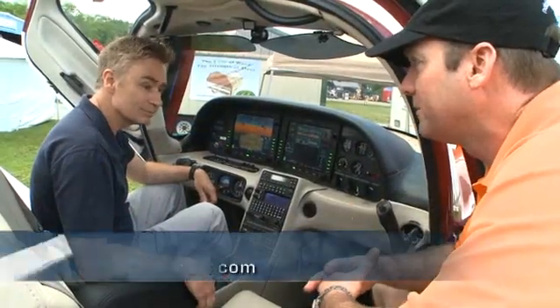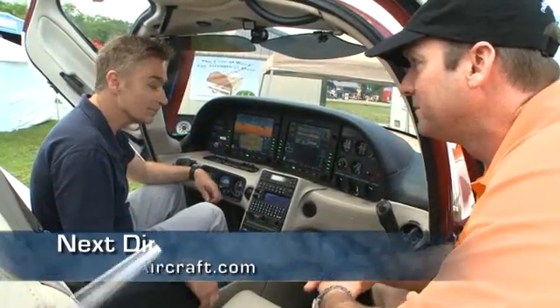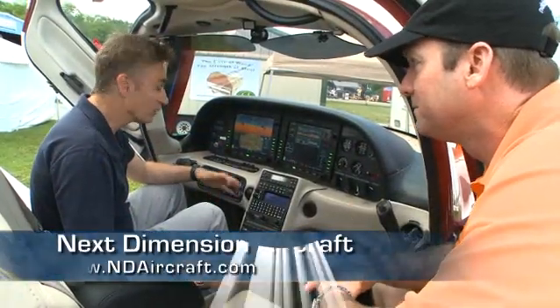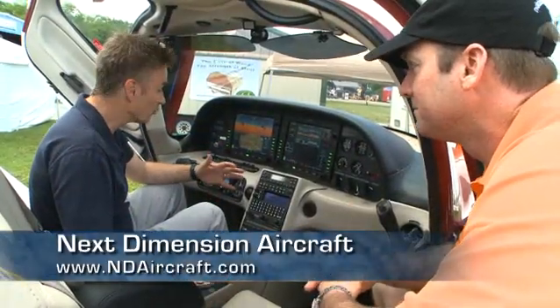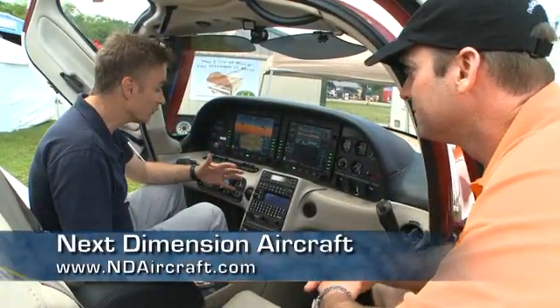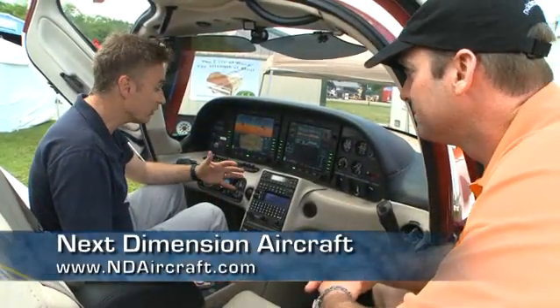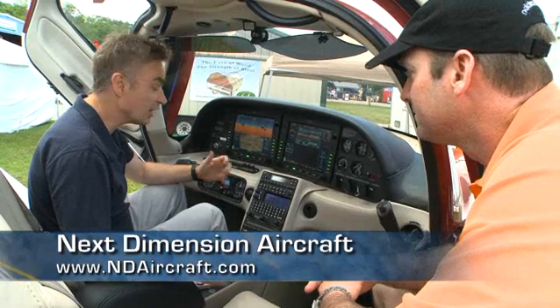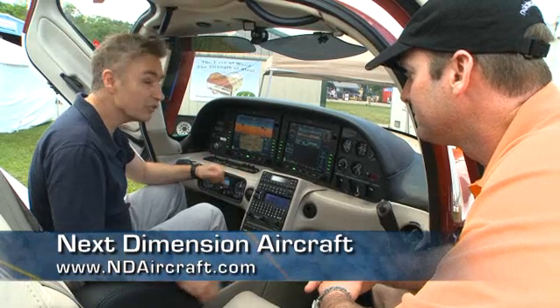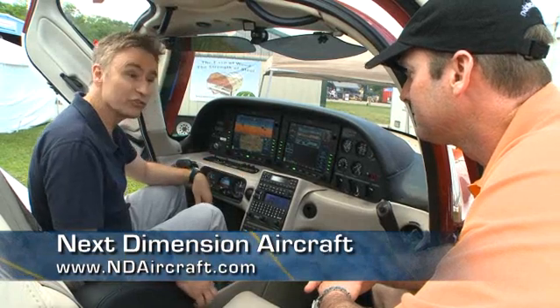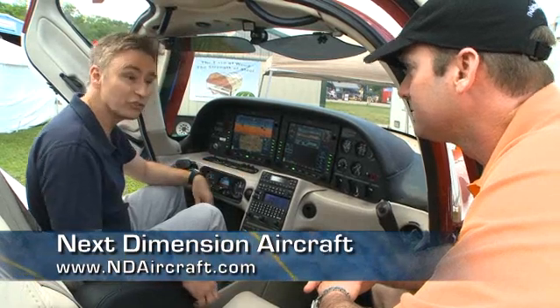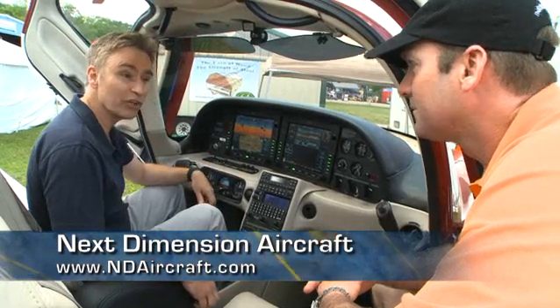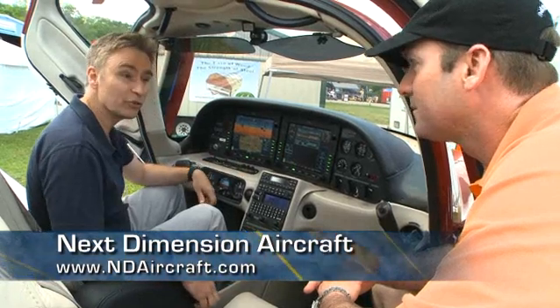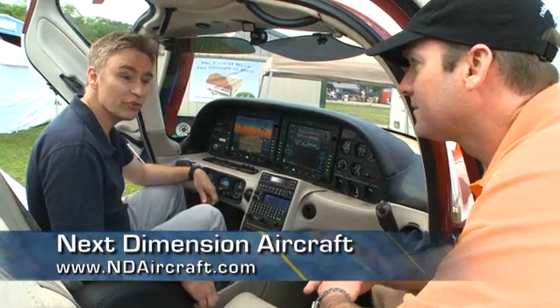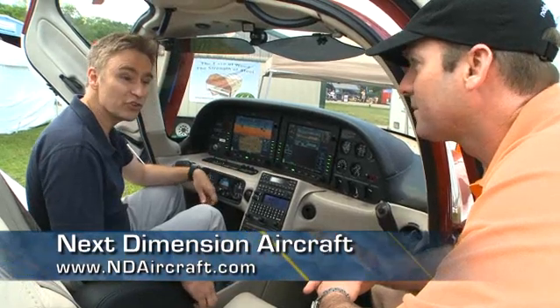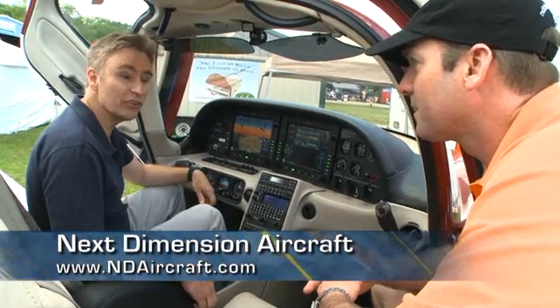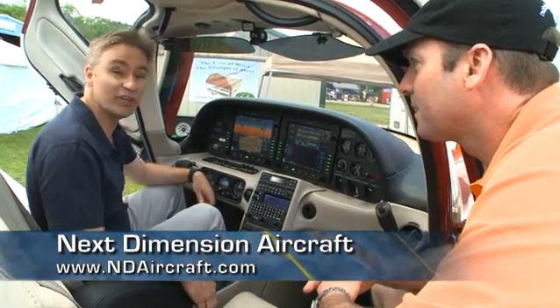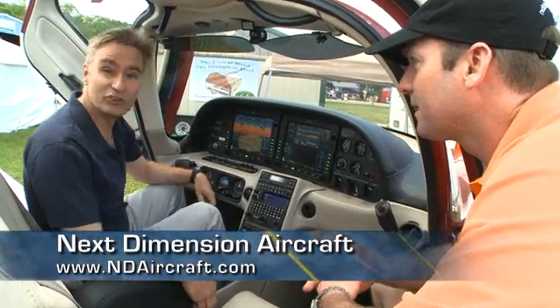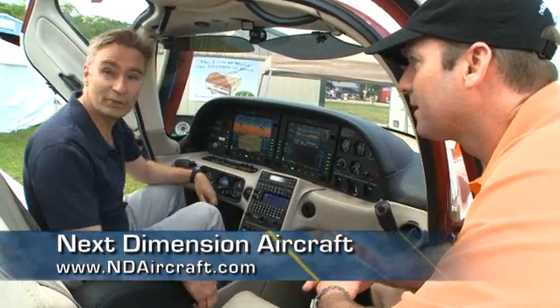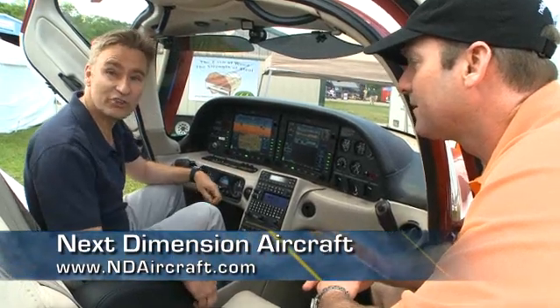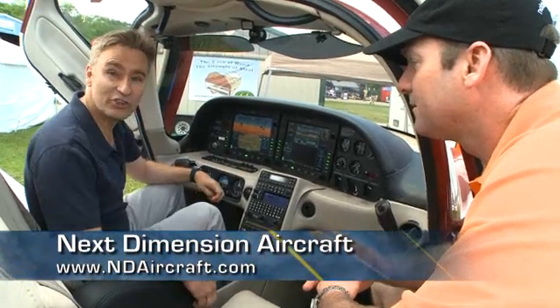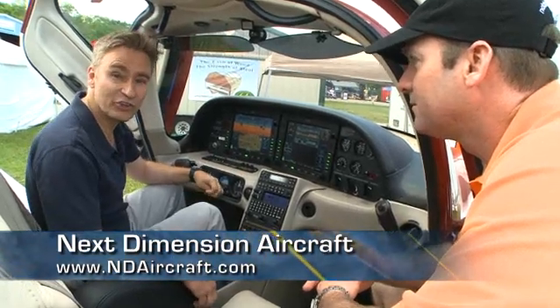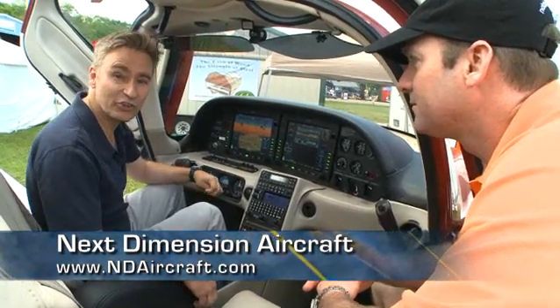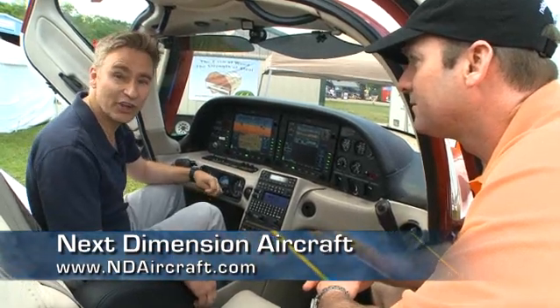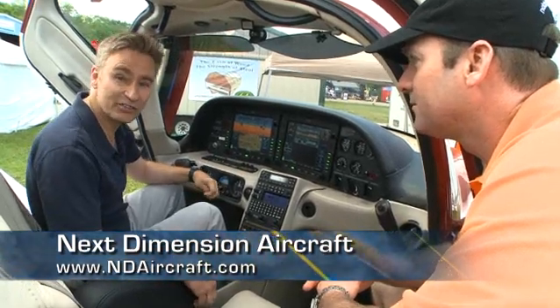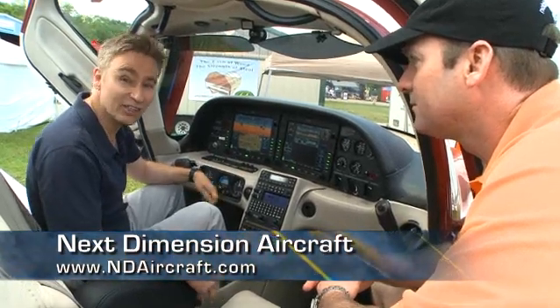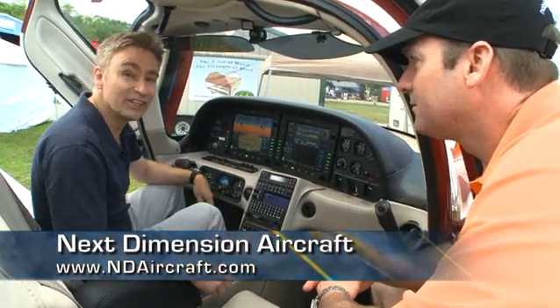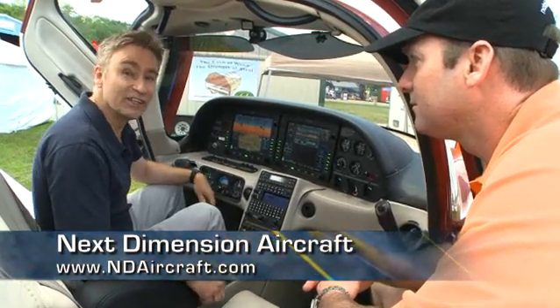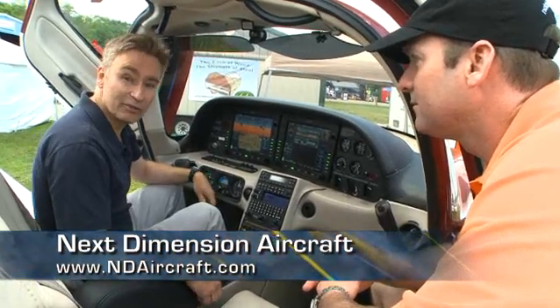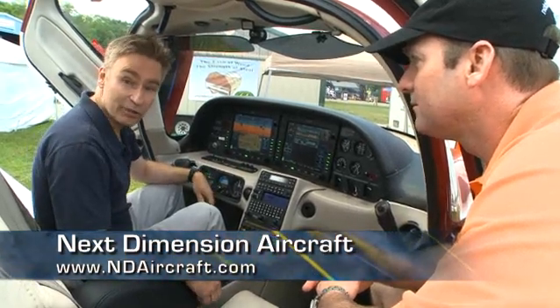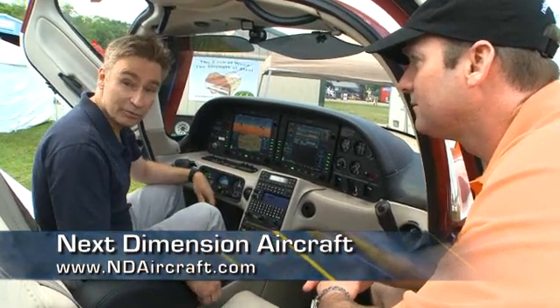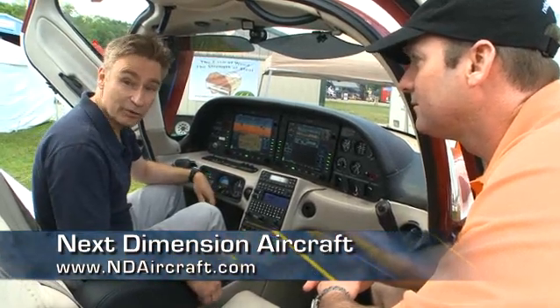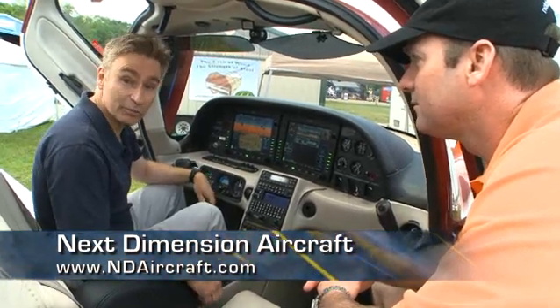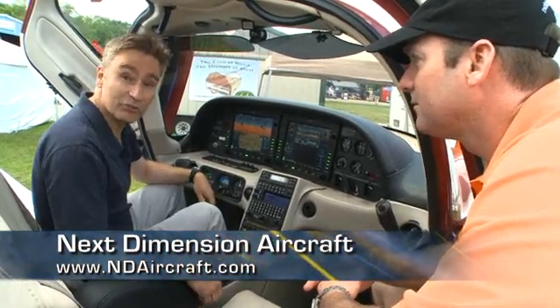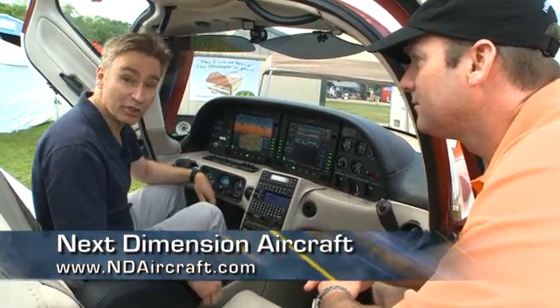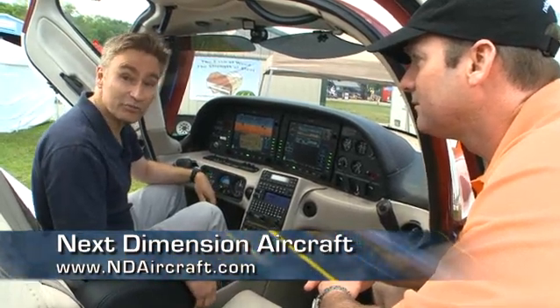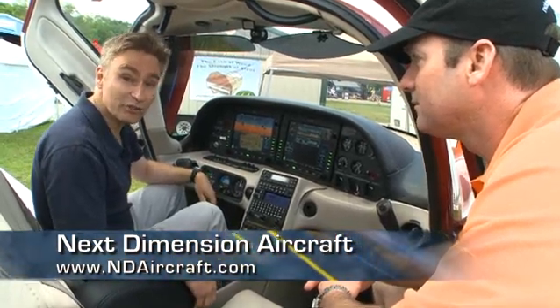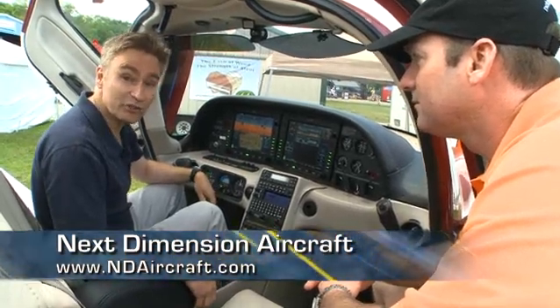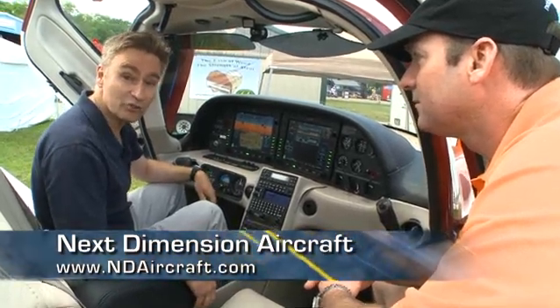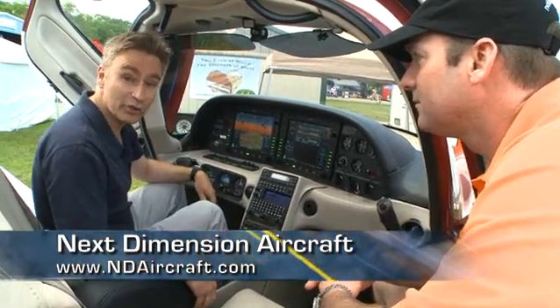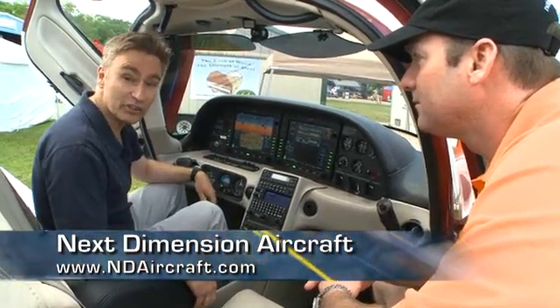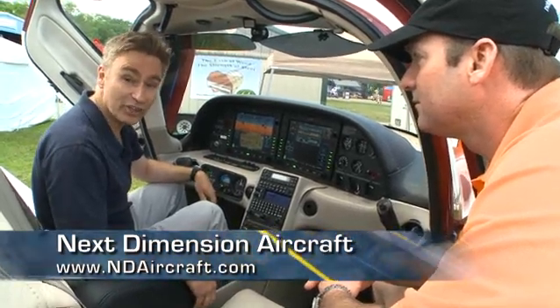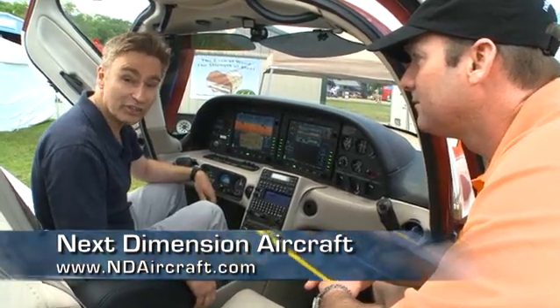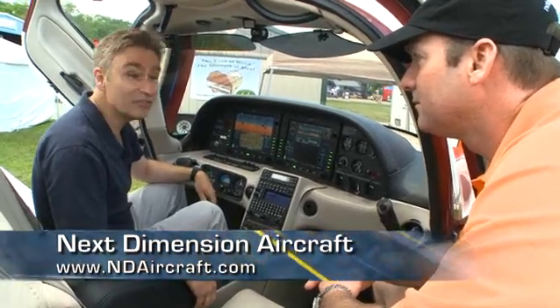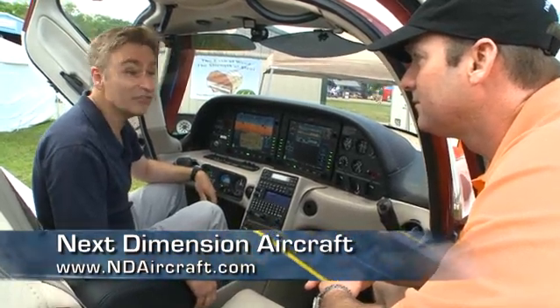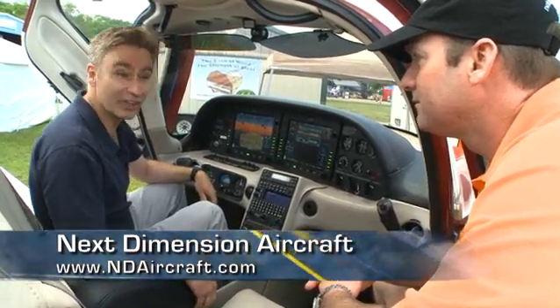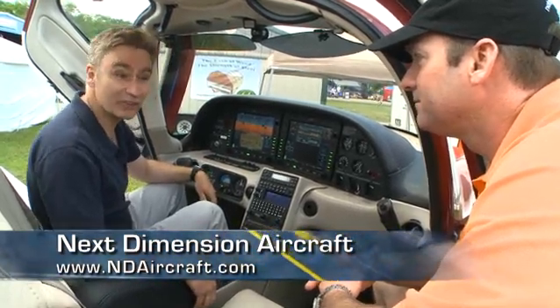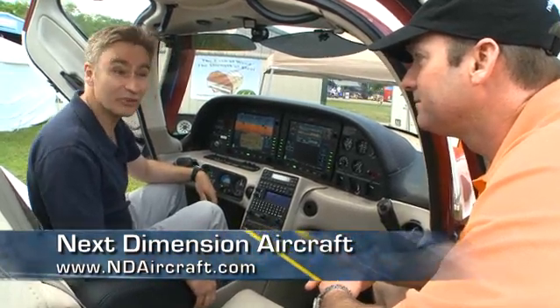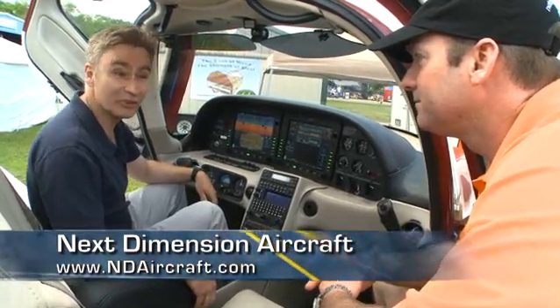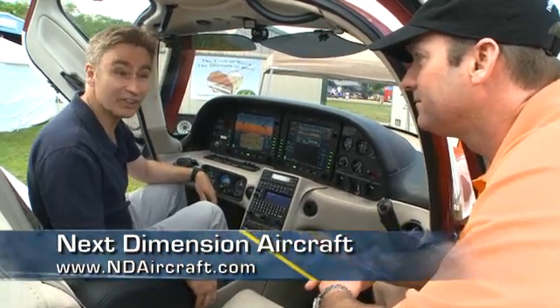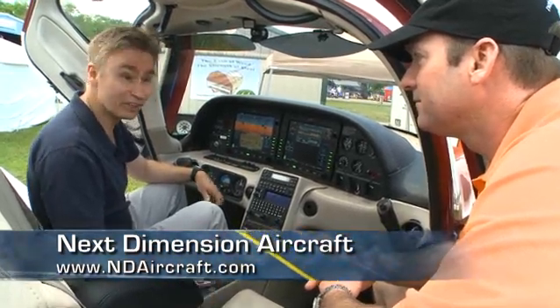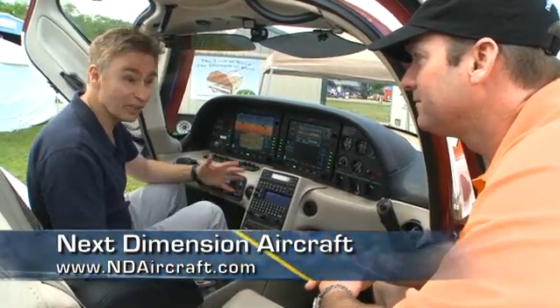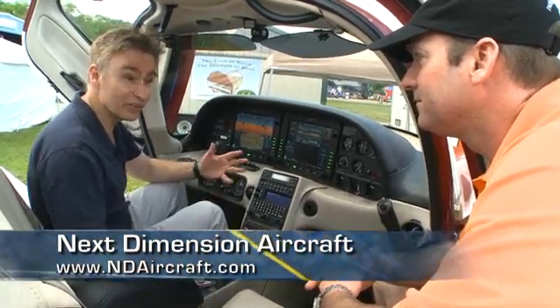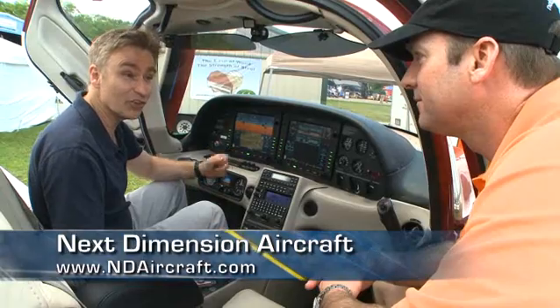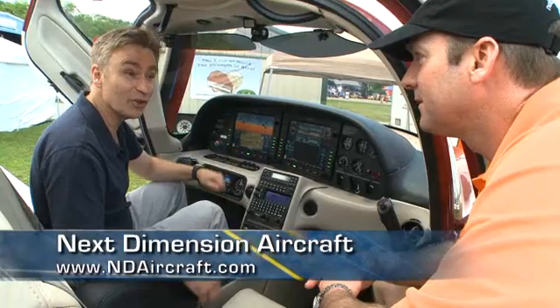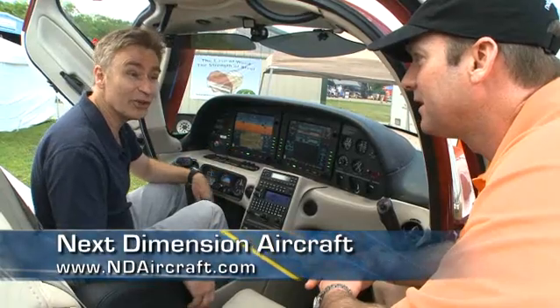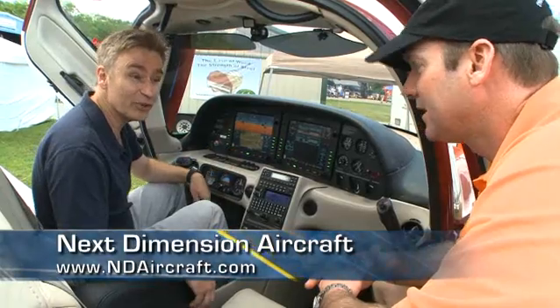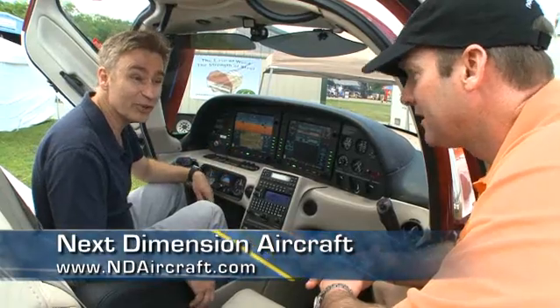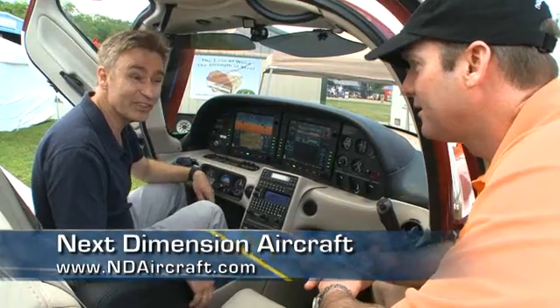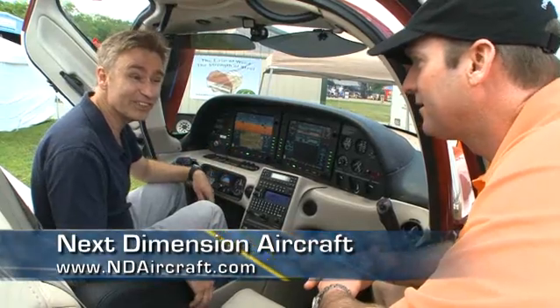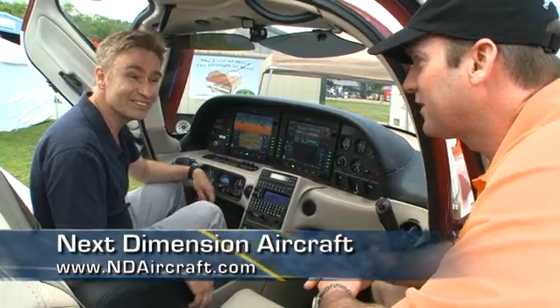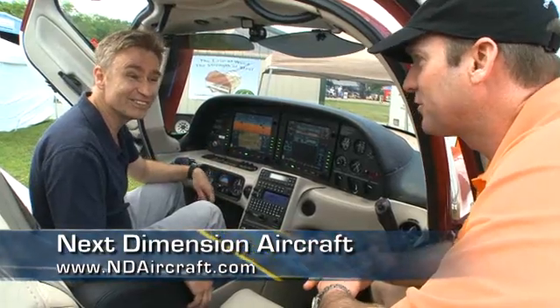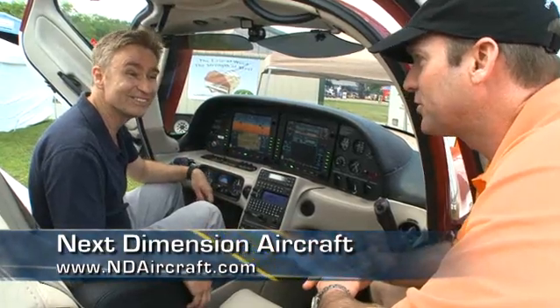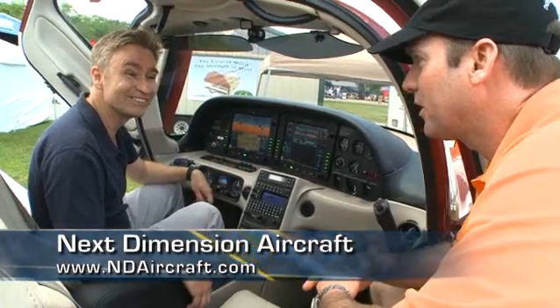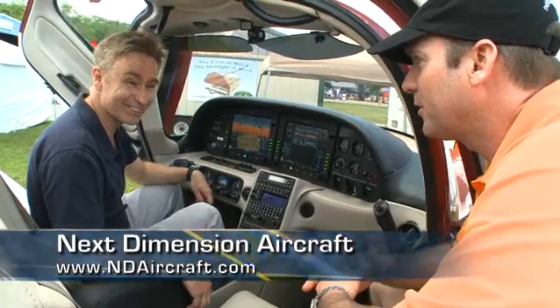Well, fantastic. Scott Crenshaw, Next Dimension Aircraft, from Sun 'n Fun 2010 — thanks for telling us all about your airplane. Thanks so much, Robert.